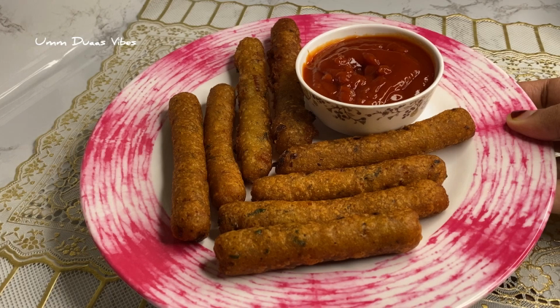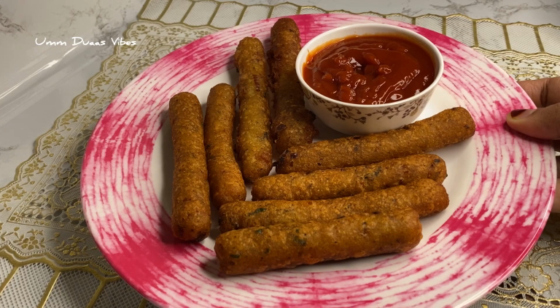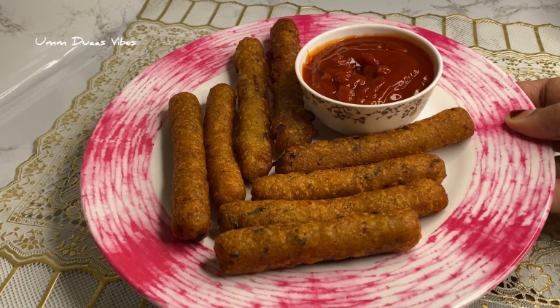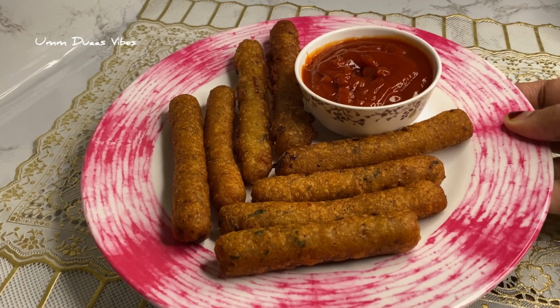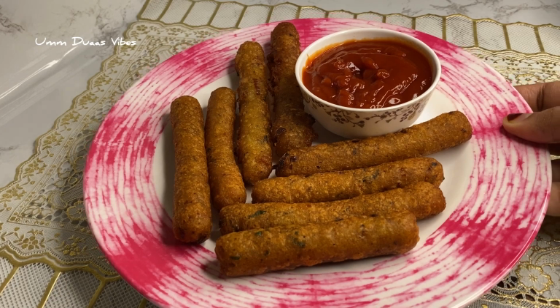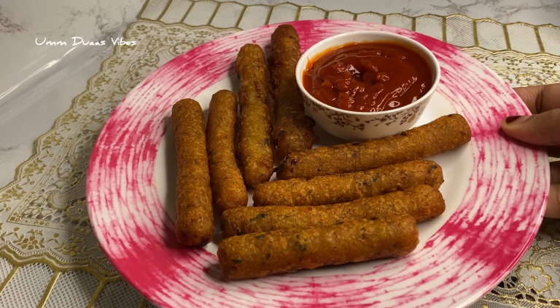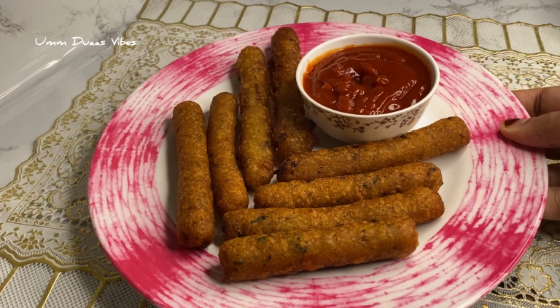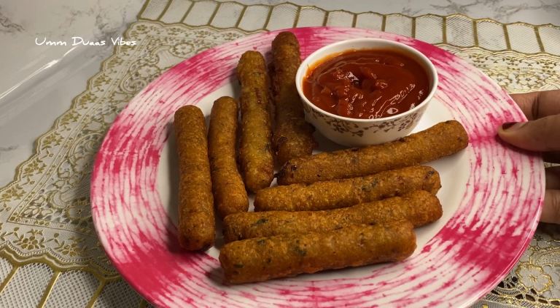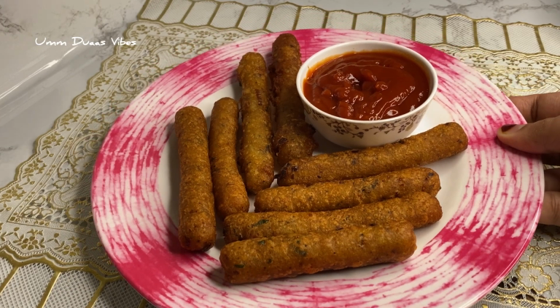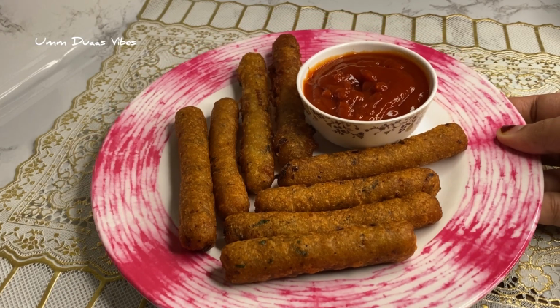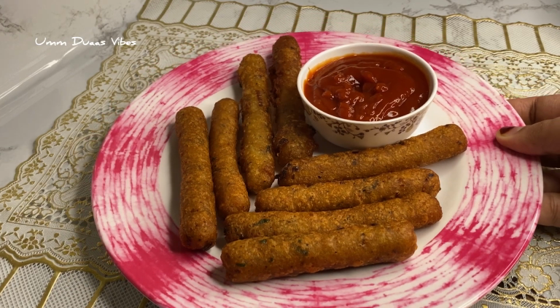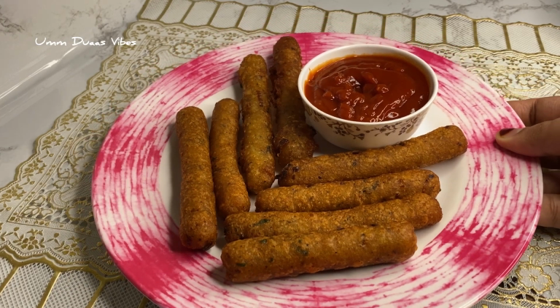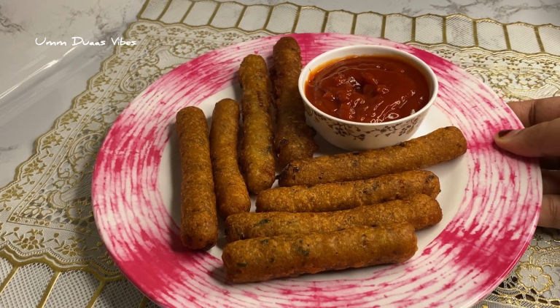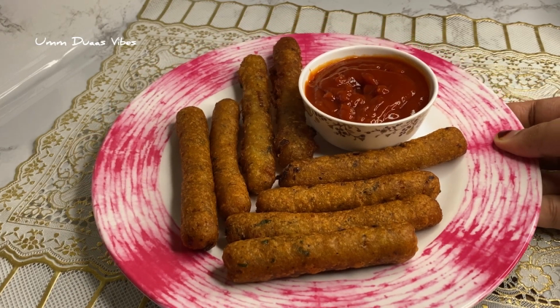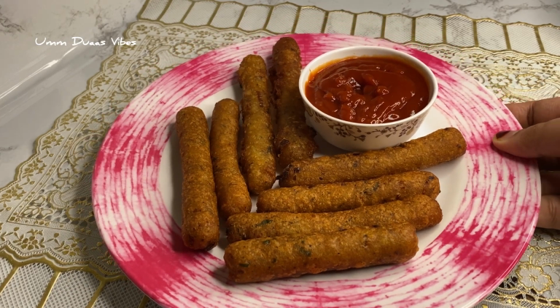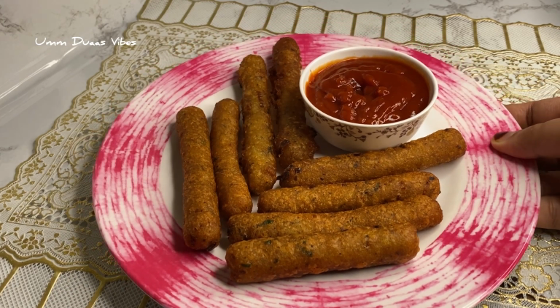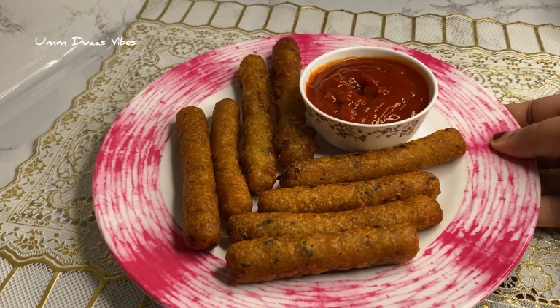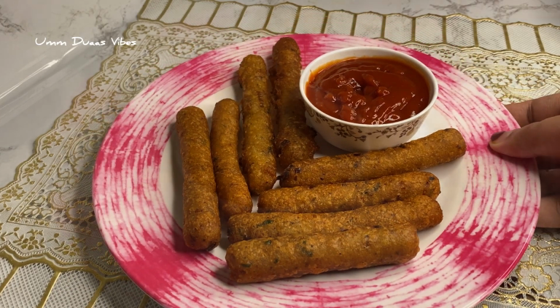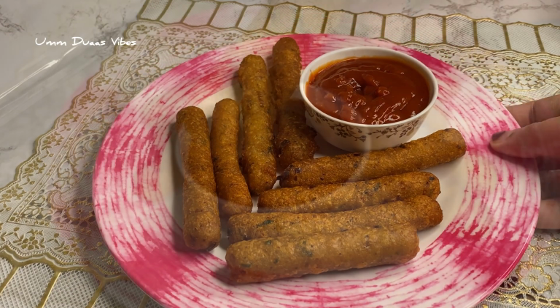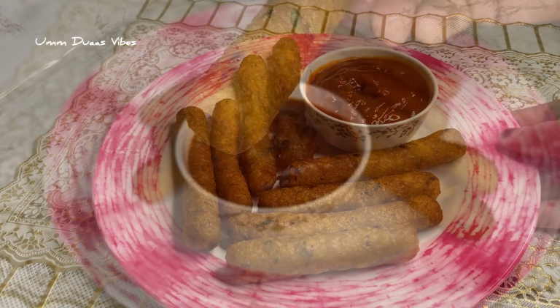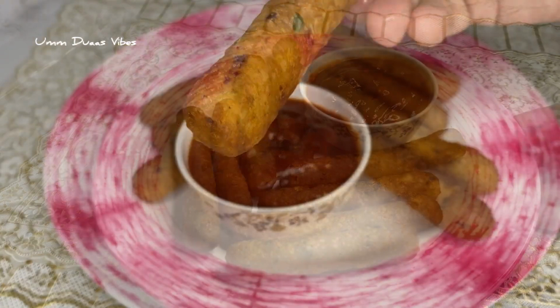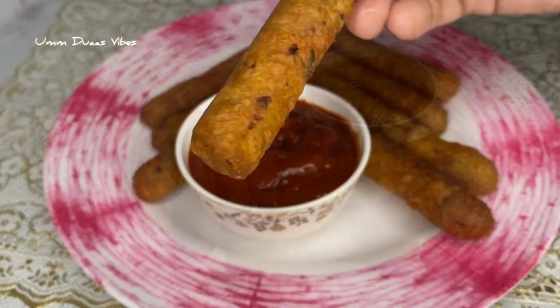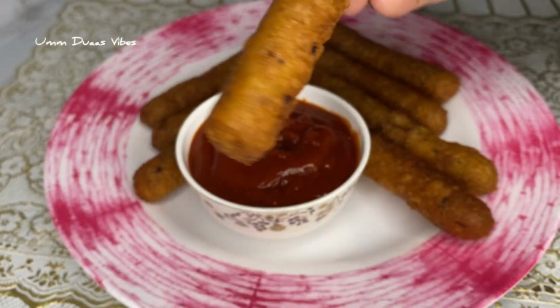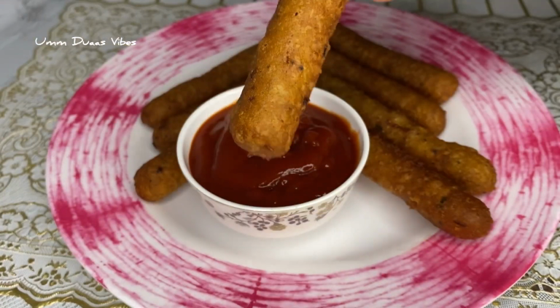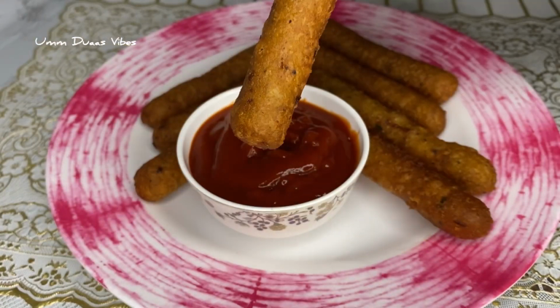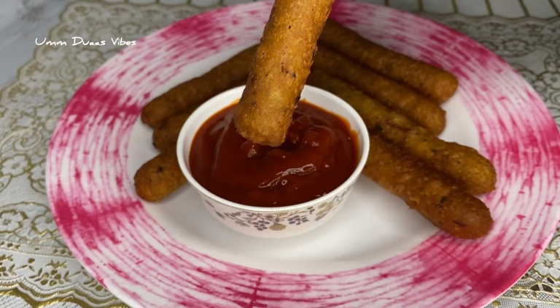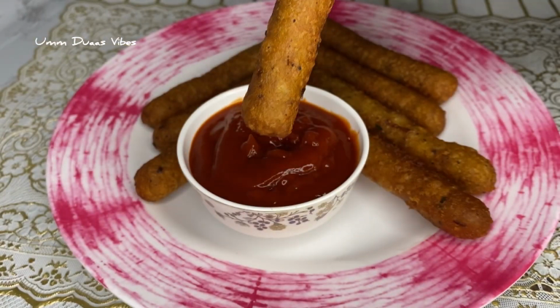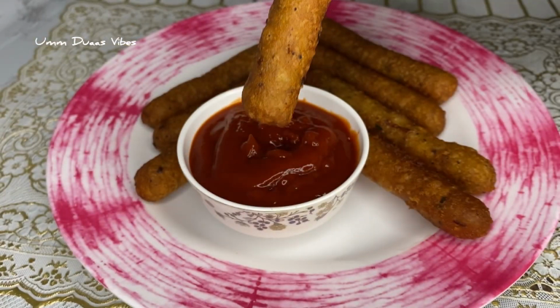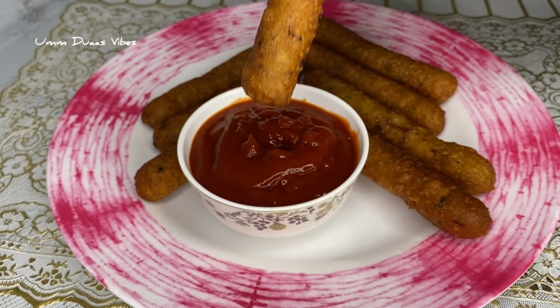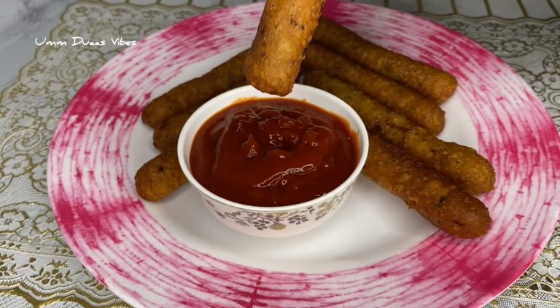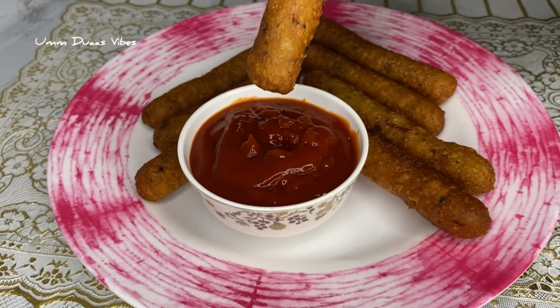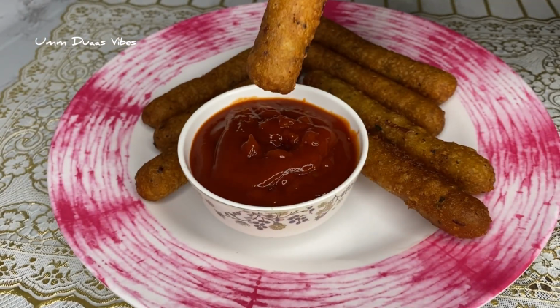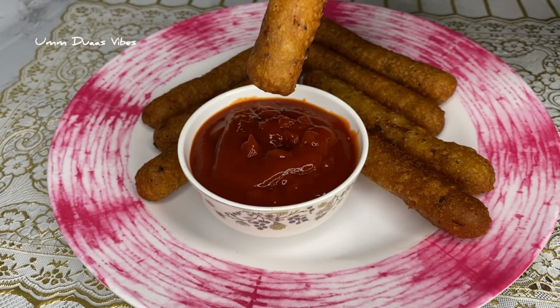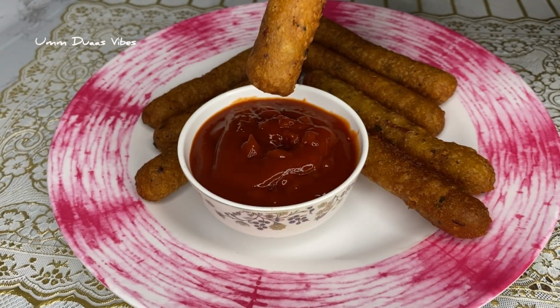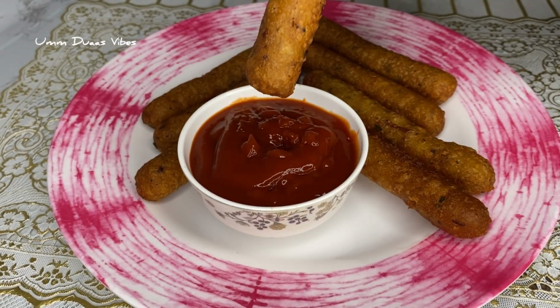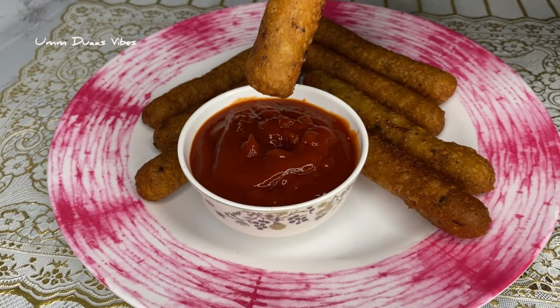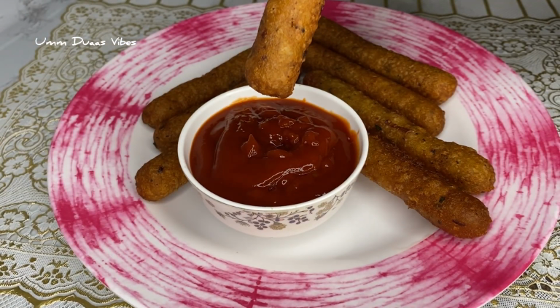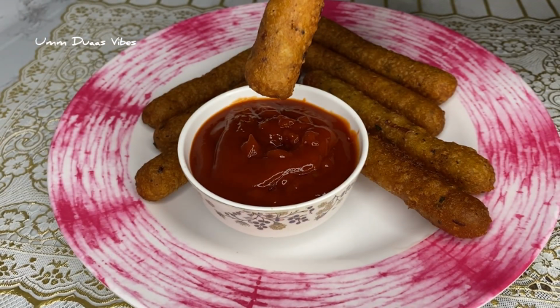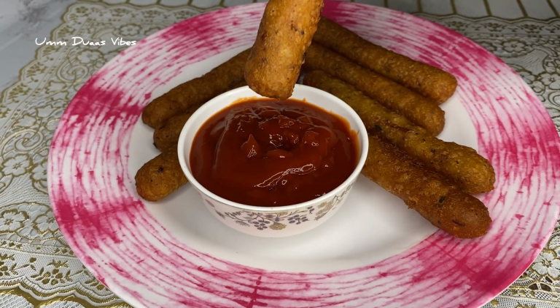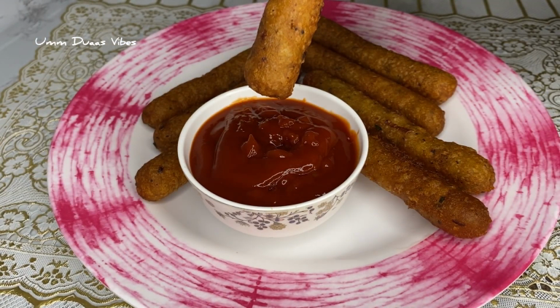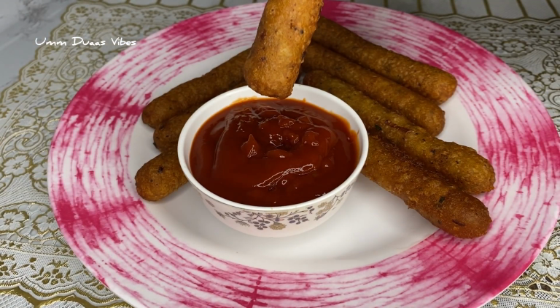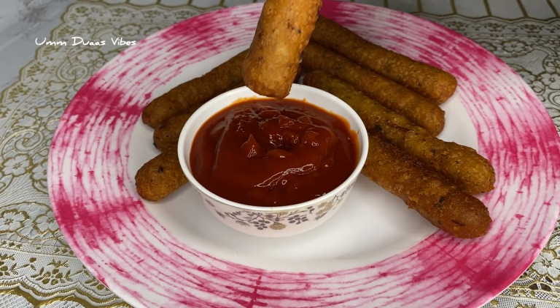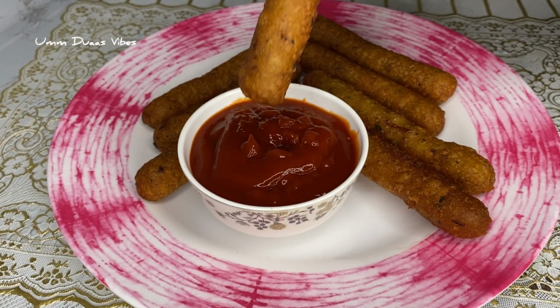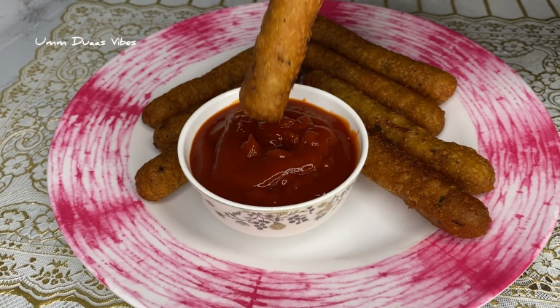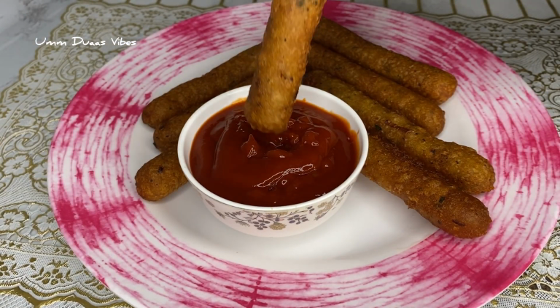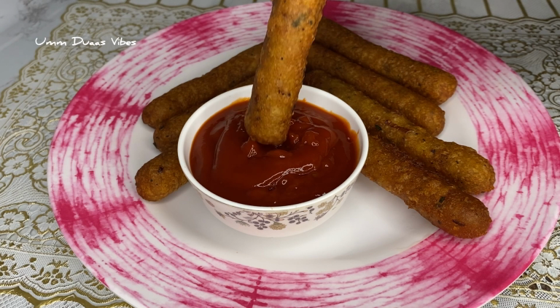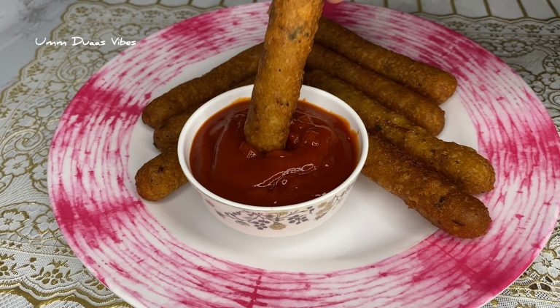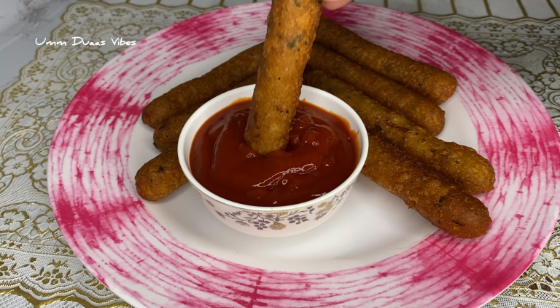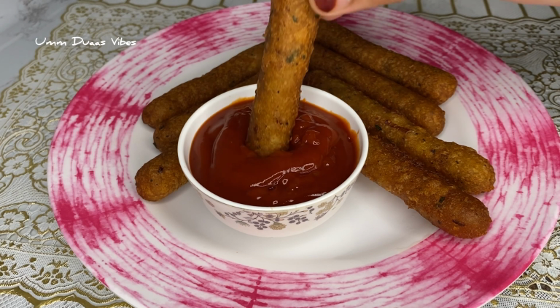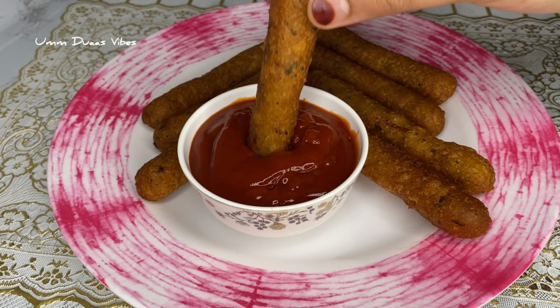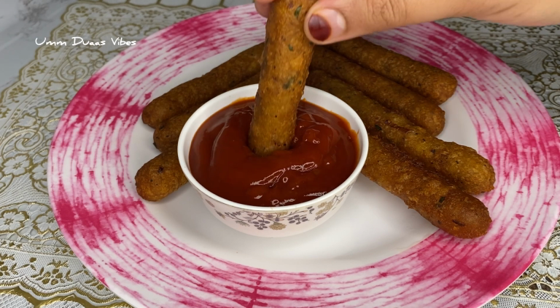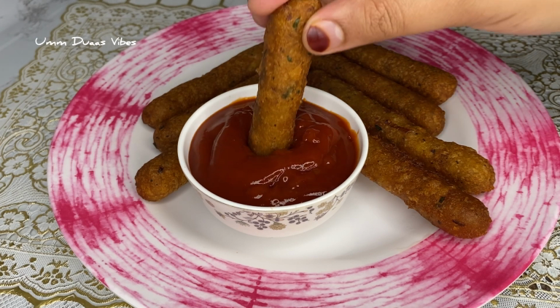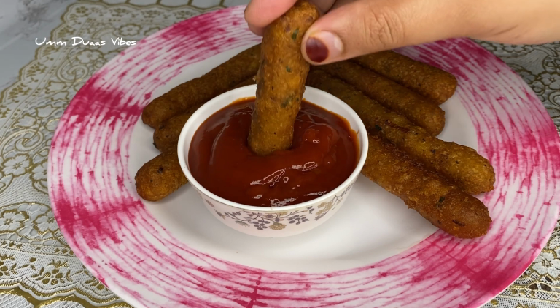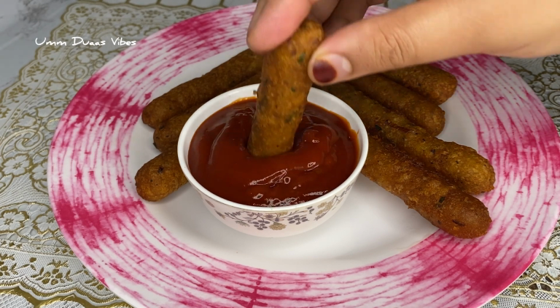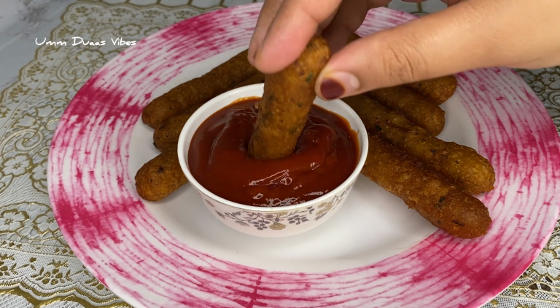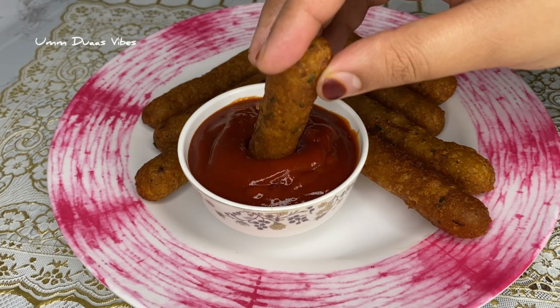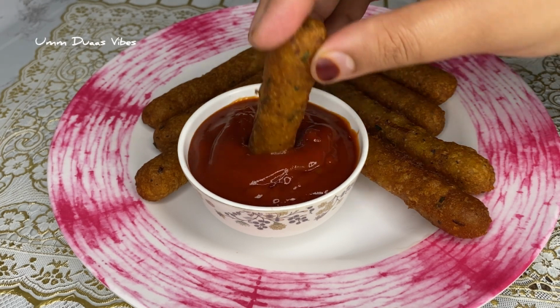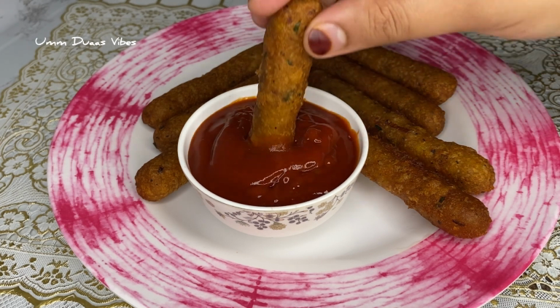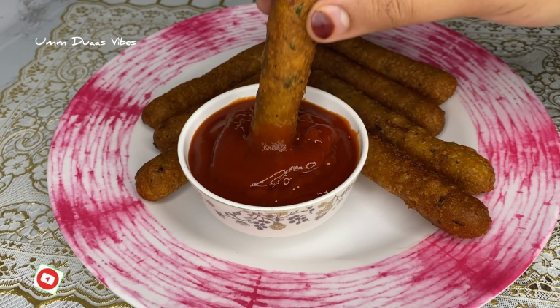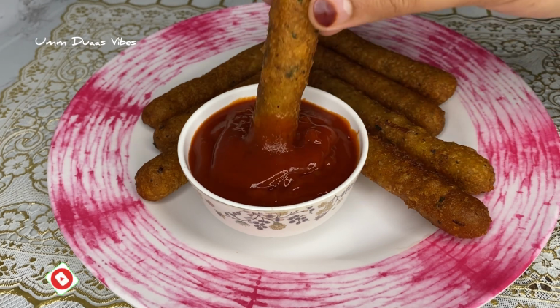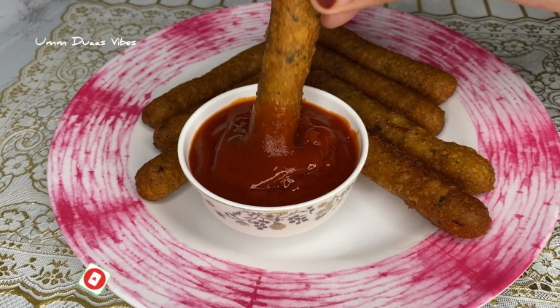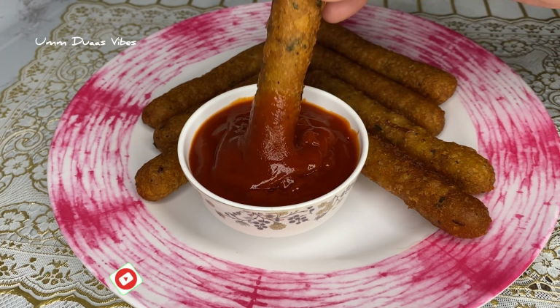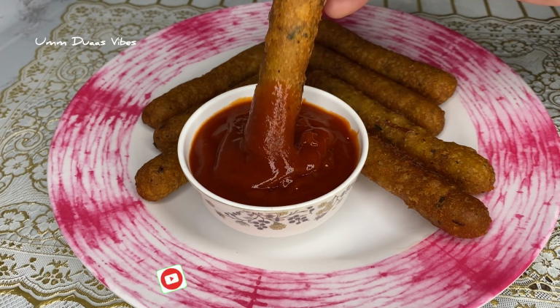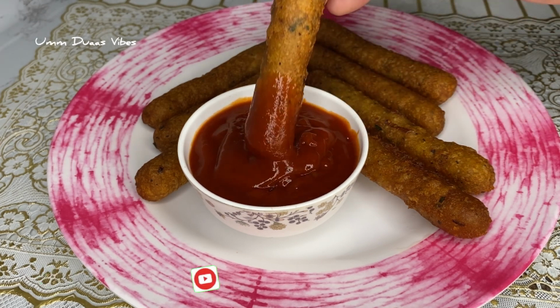Hello, everyone. Welcome to our new video. Today, we are ready to cook potatoes with easy potatoes.